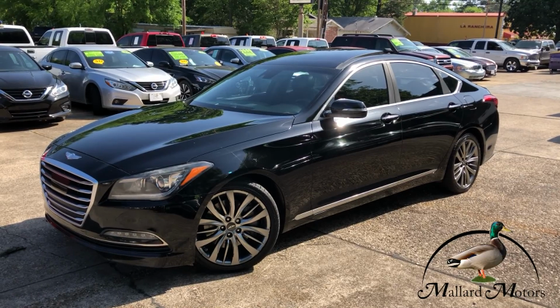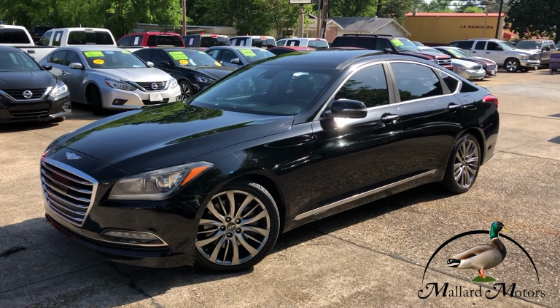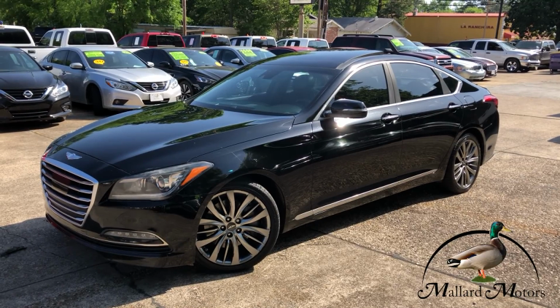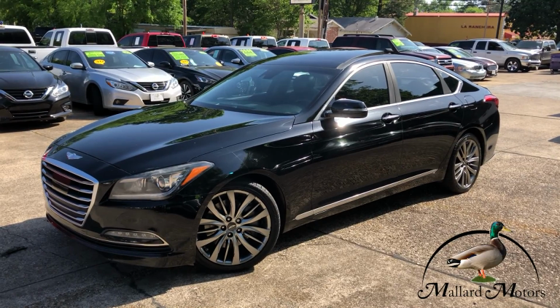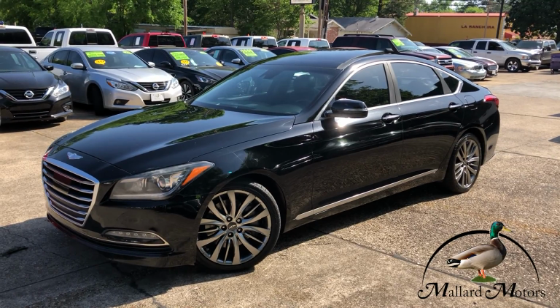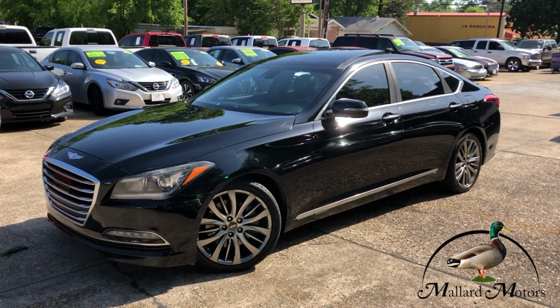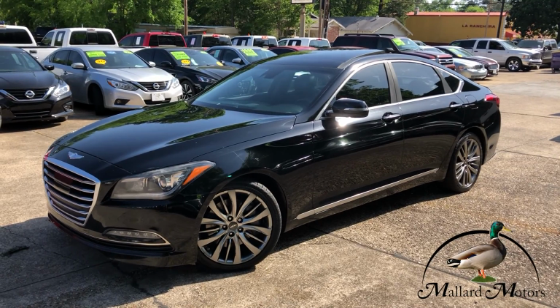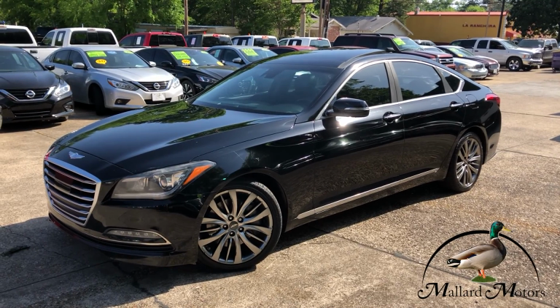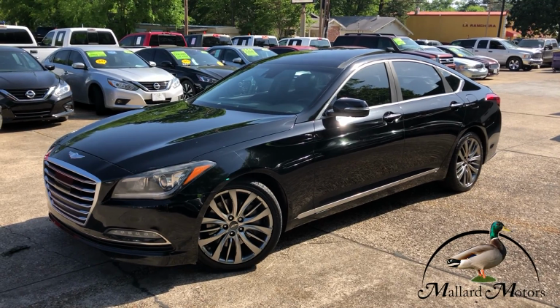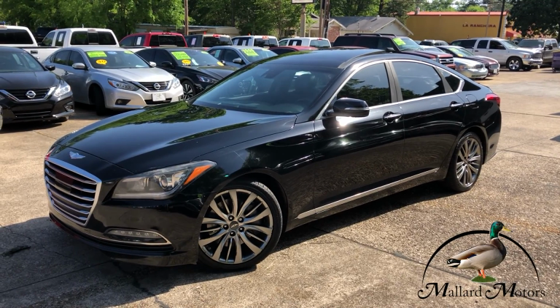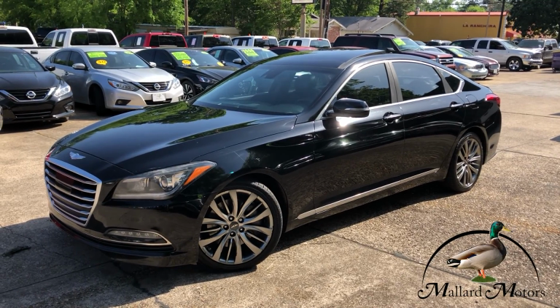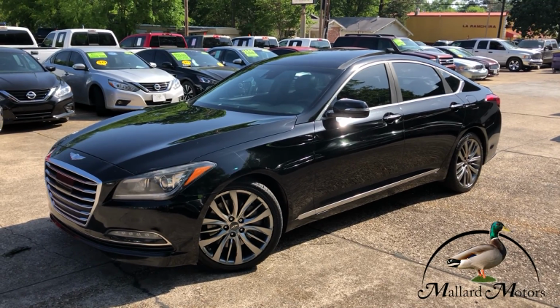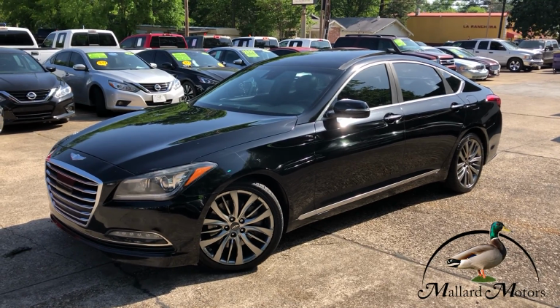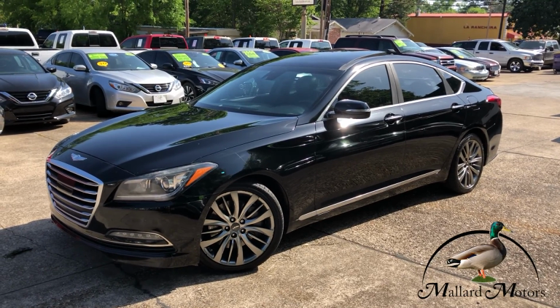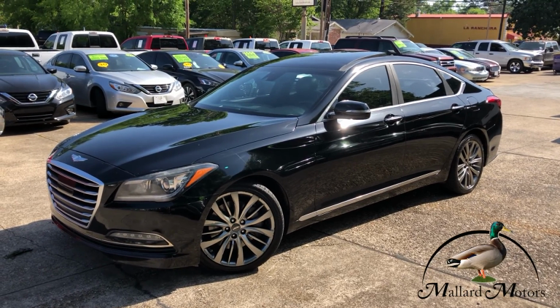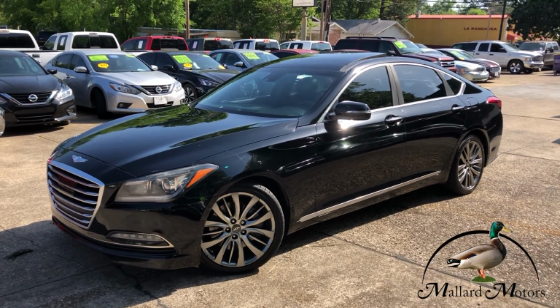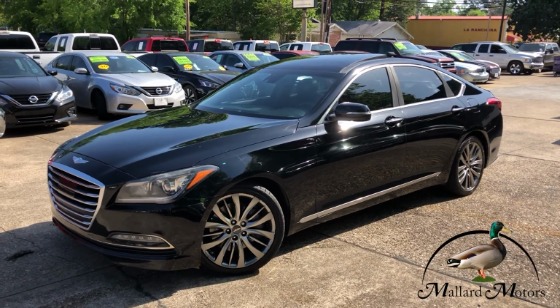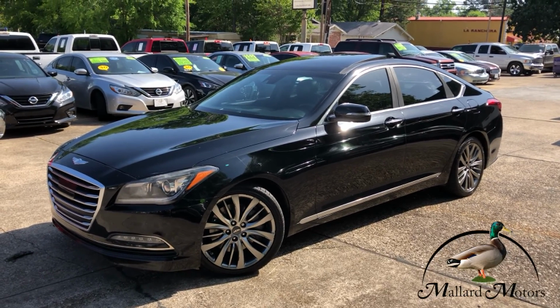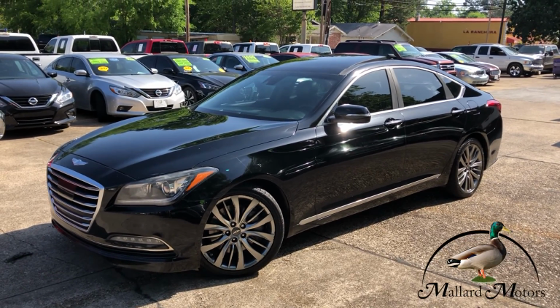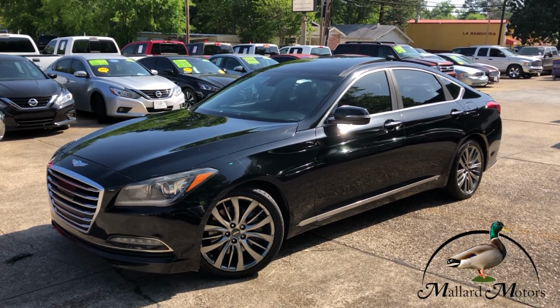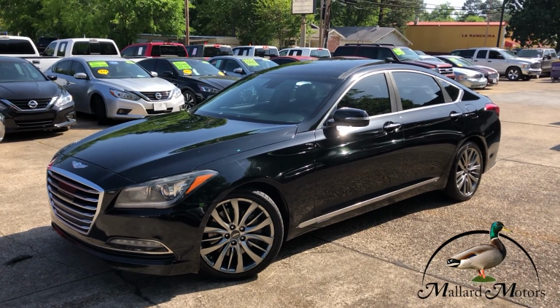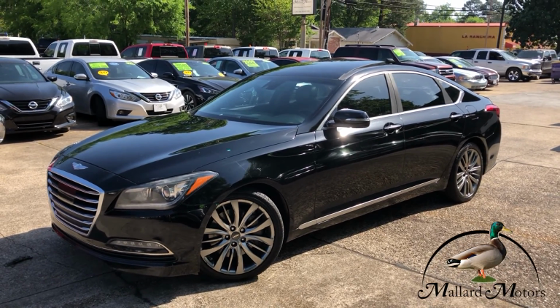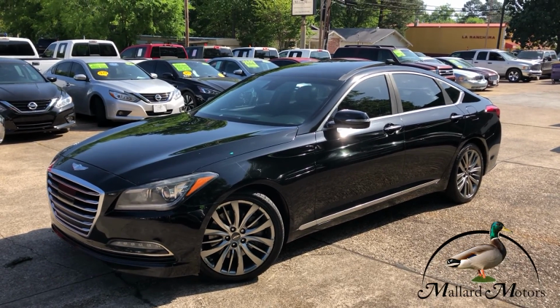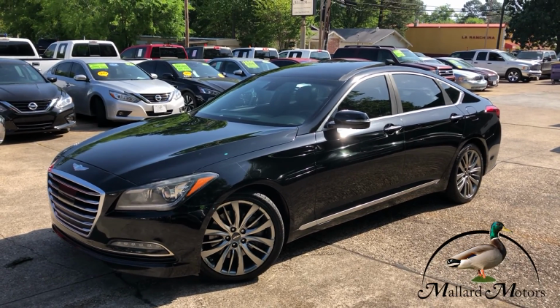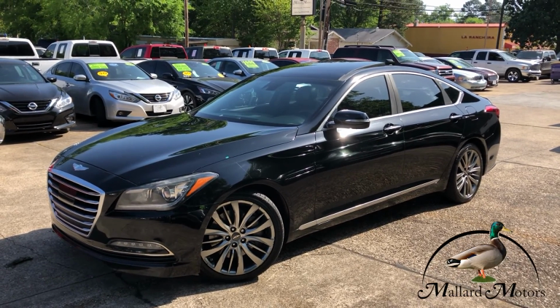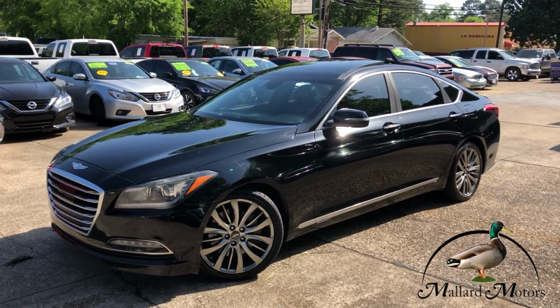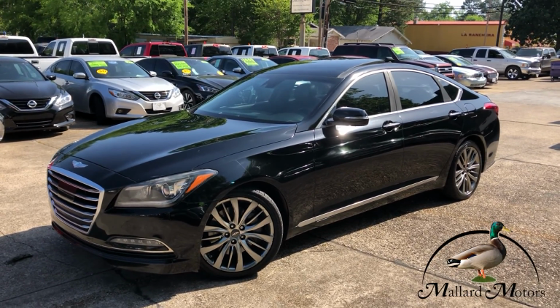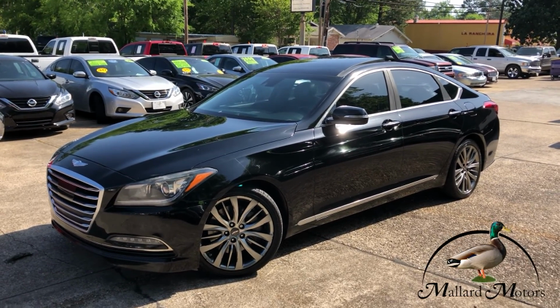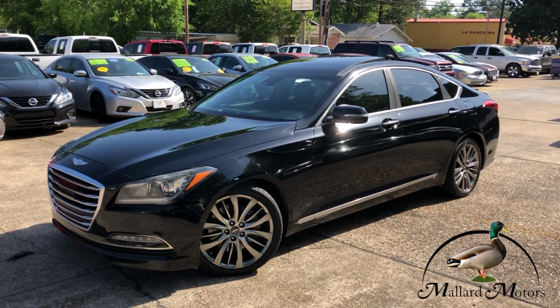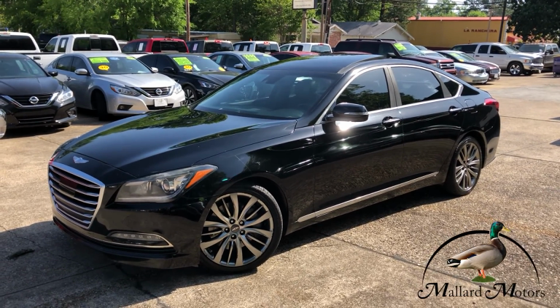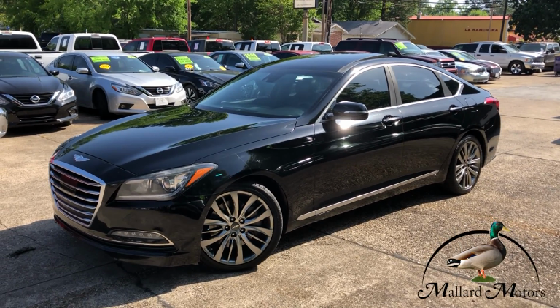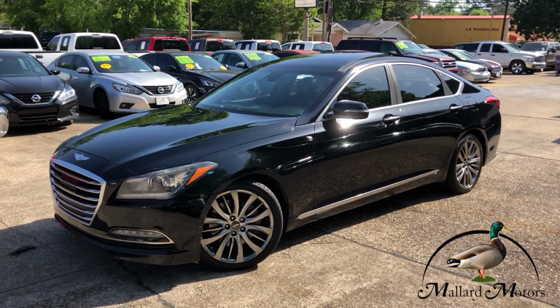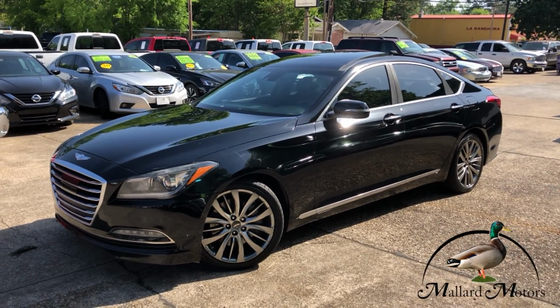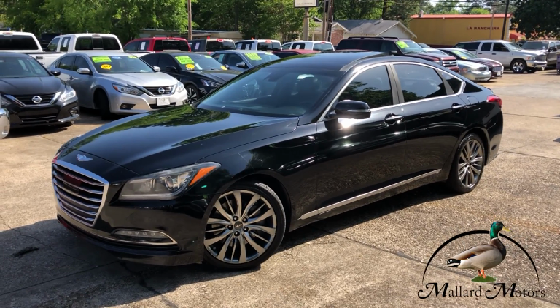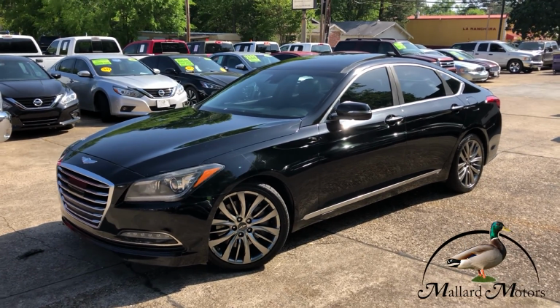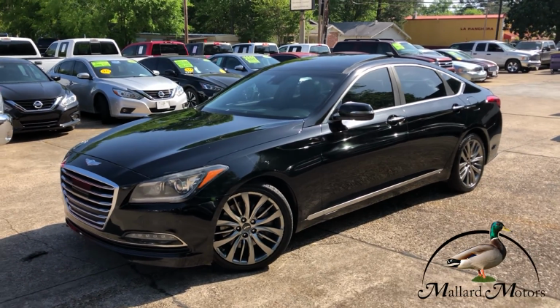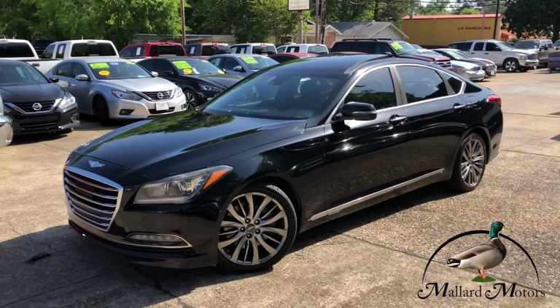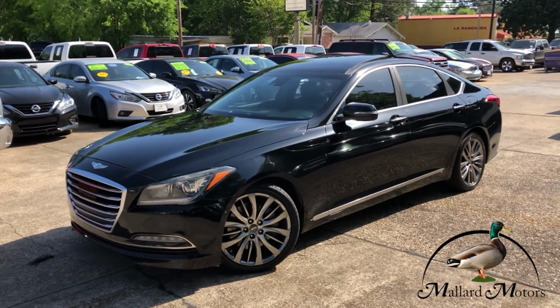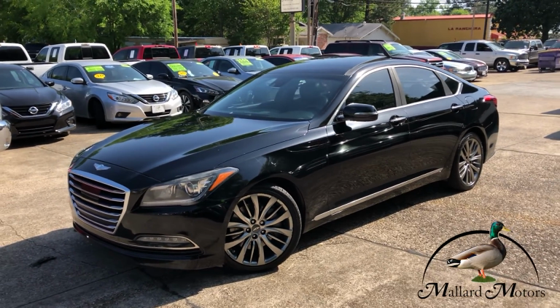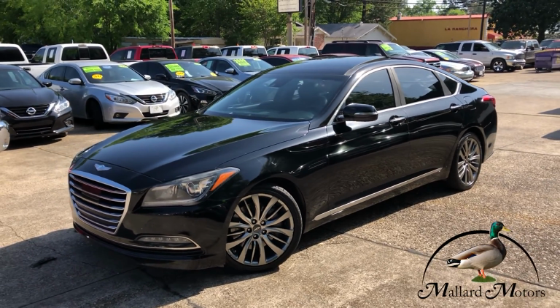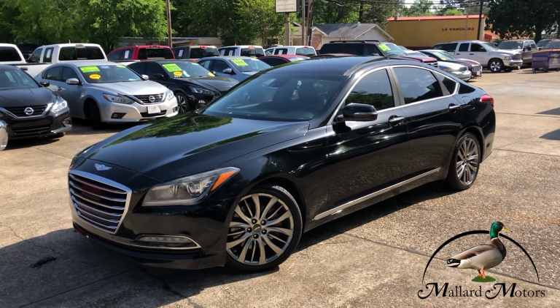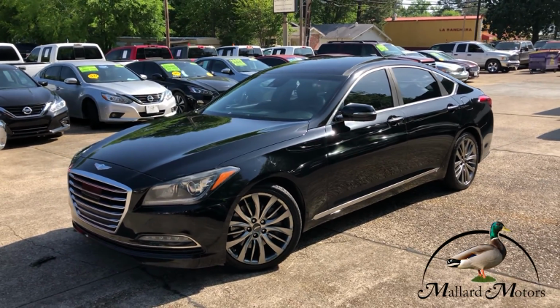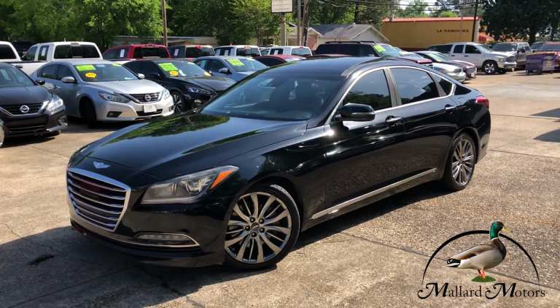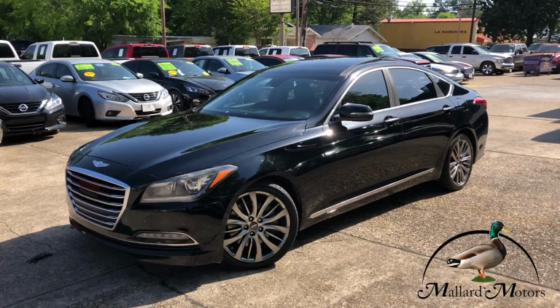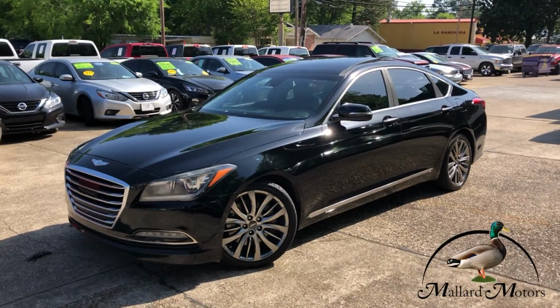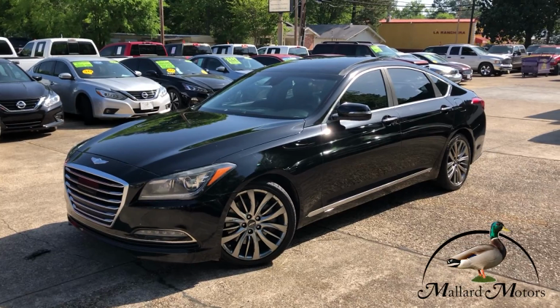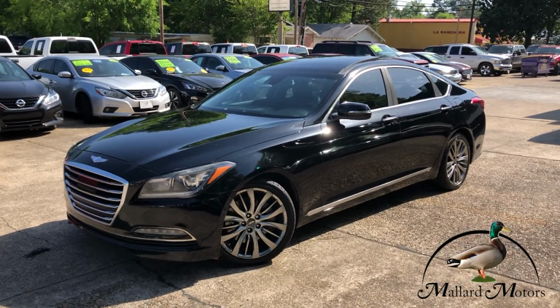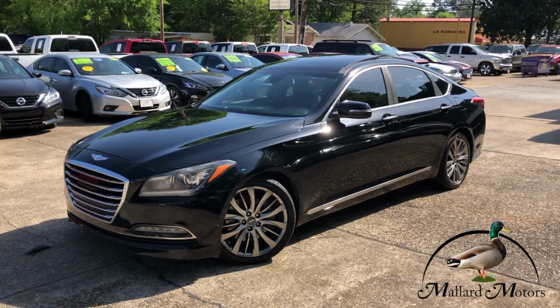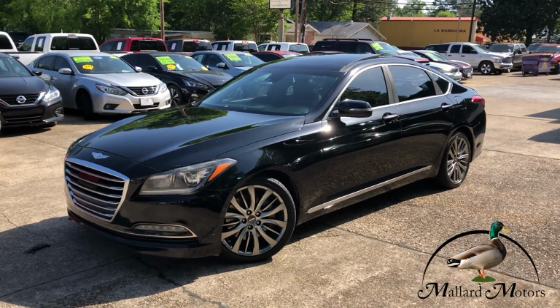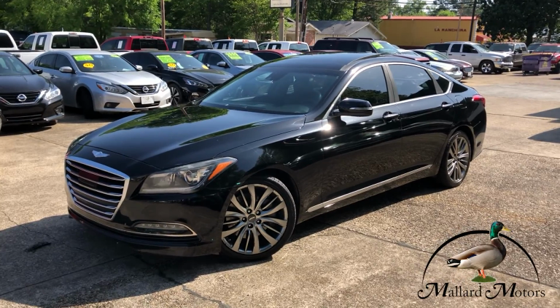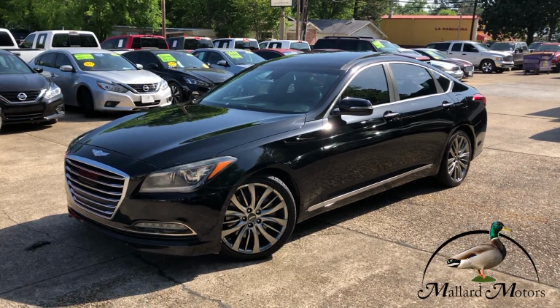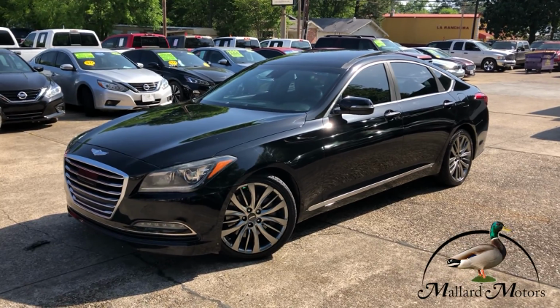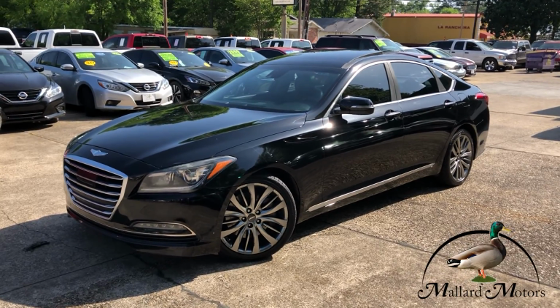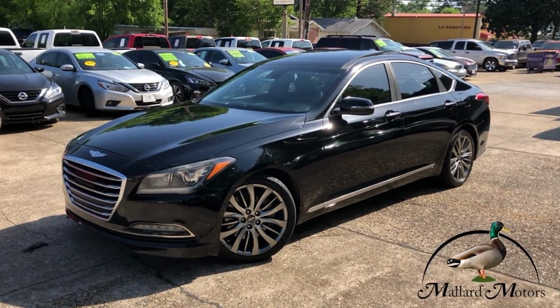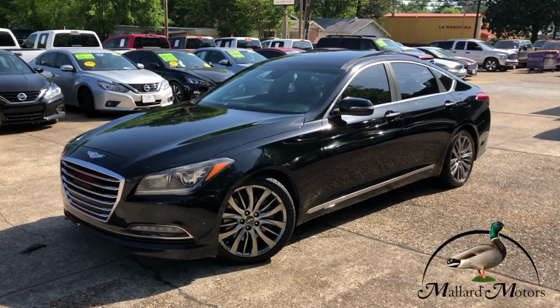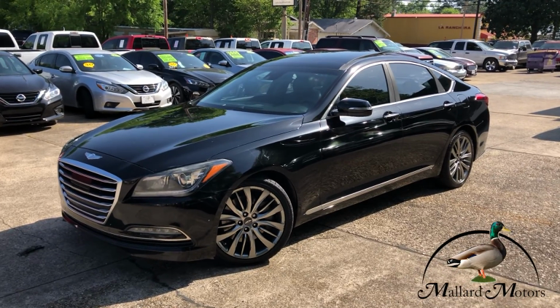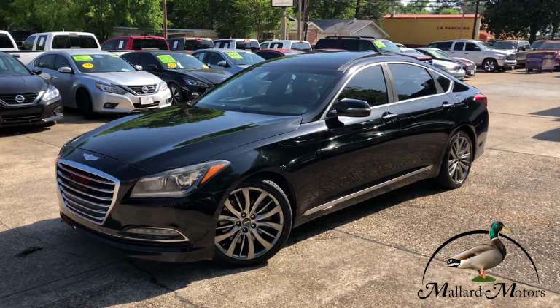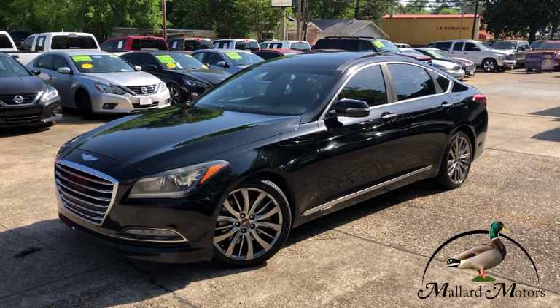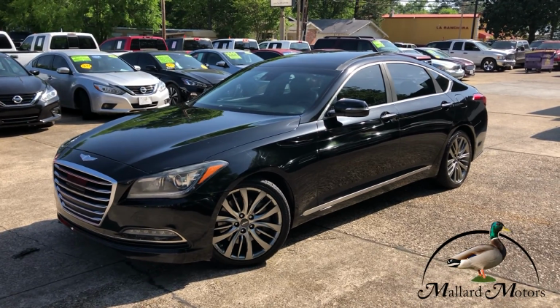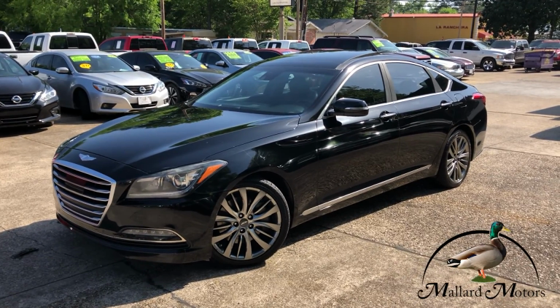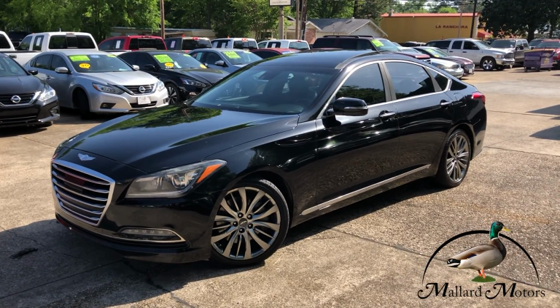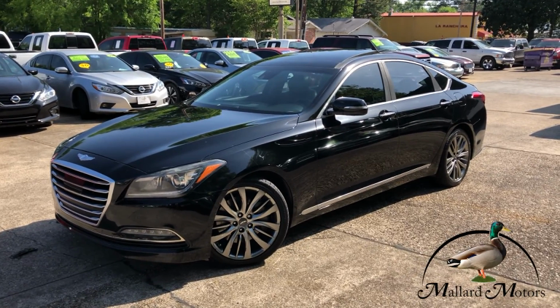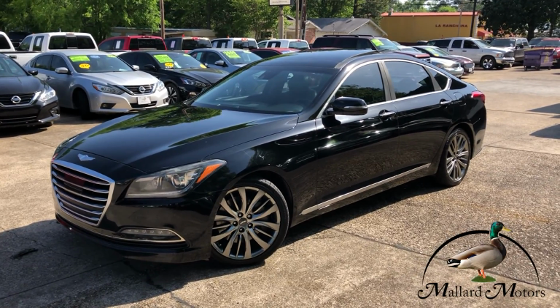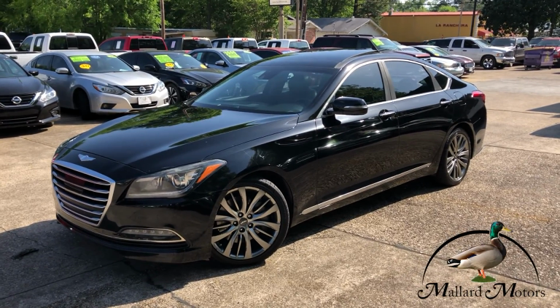Hey guys, Clayton Mallard Motors, home of the $100 credit challenge. That's where we'll give you $100 in cash if we're unable to get your credit approved.